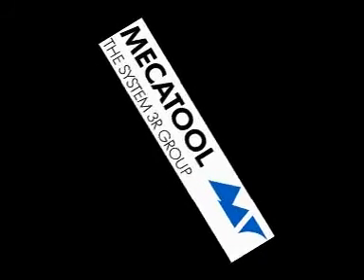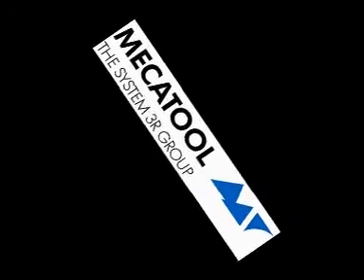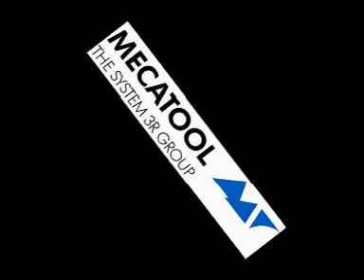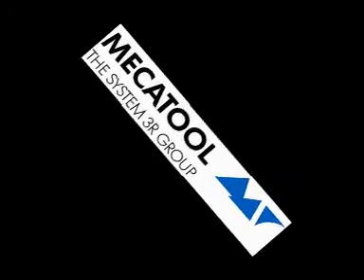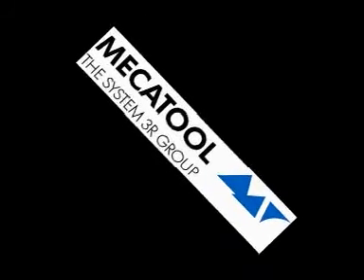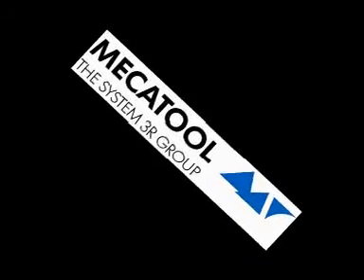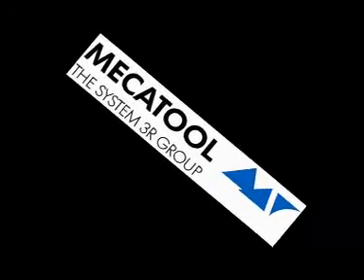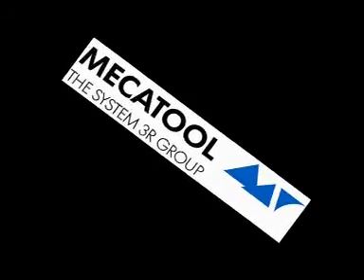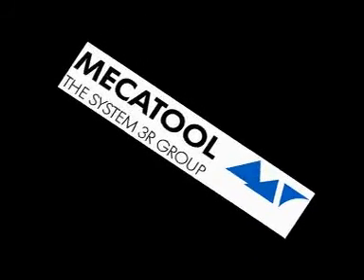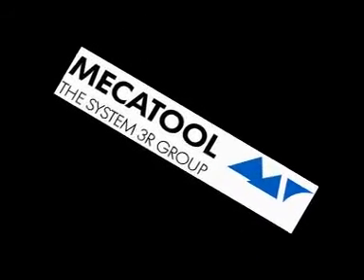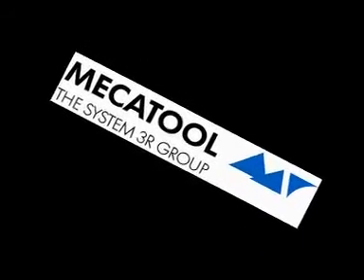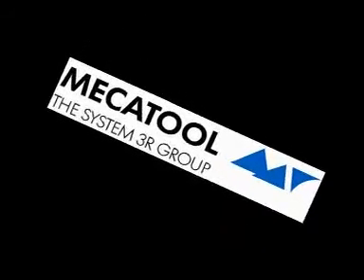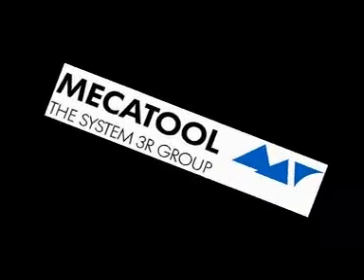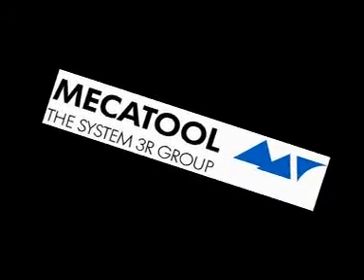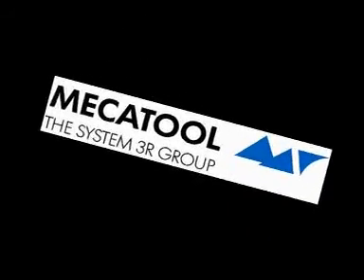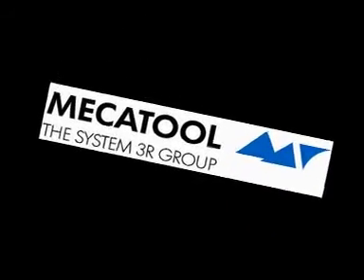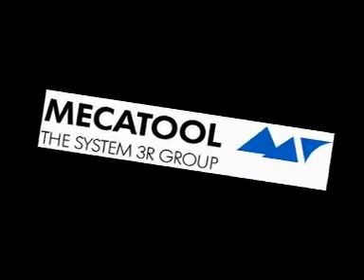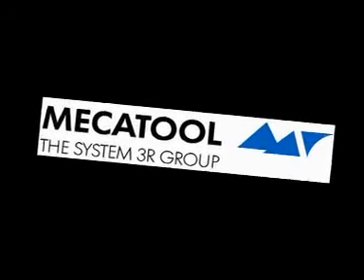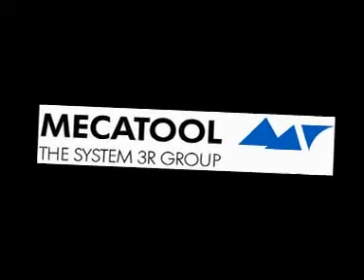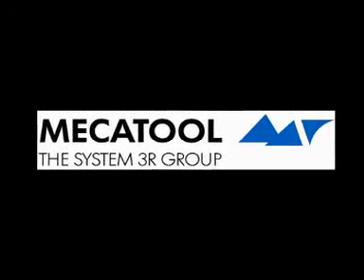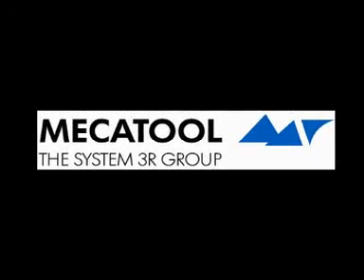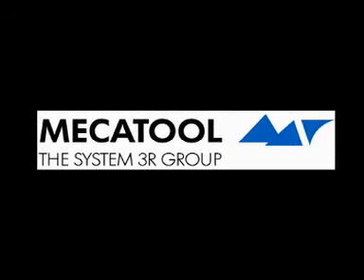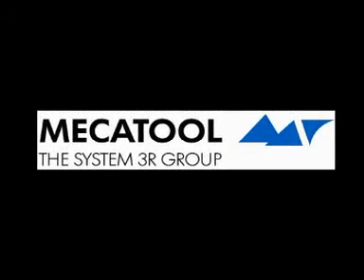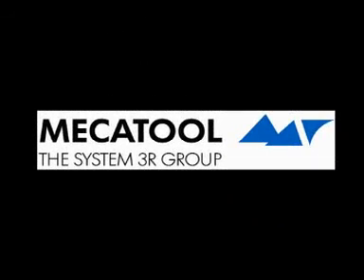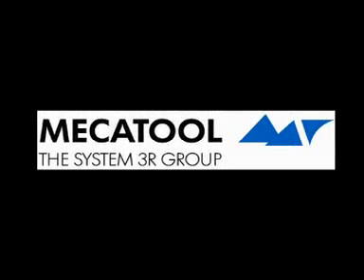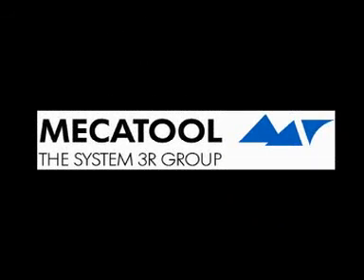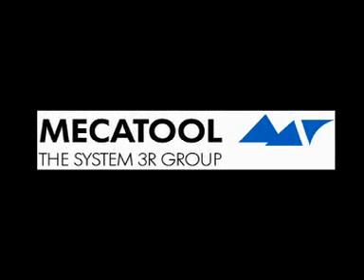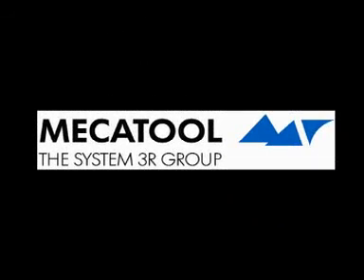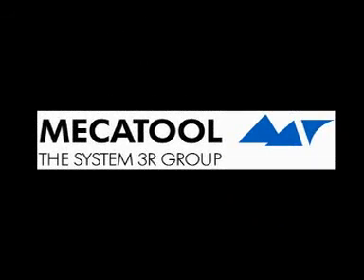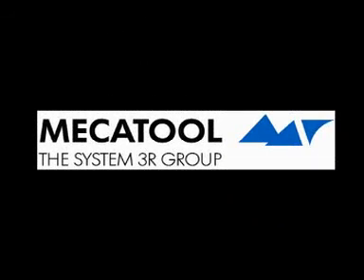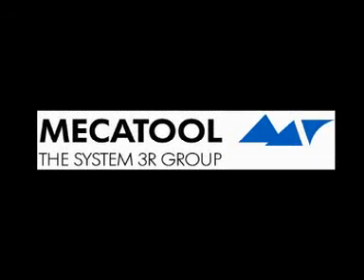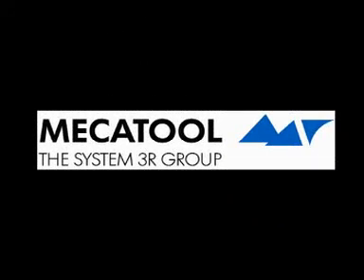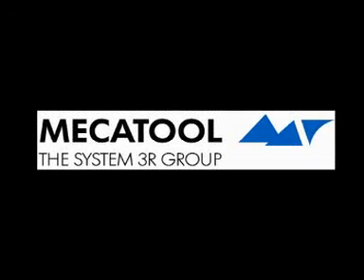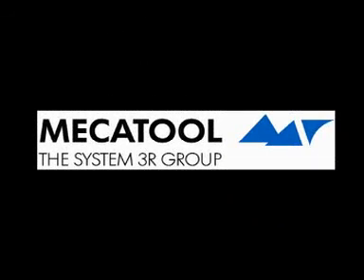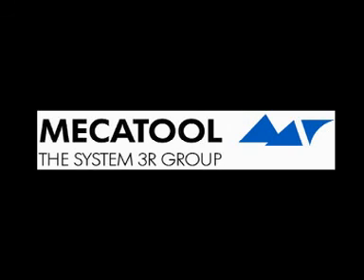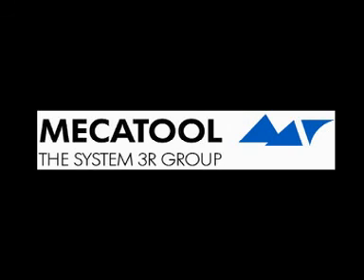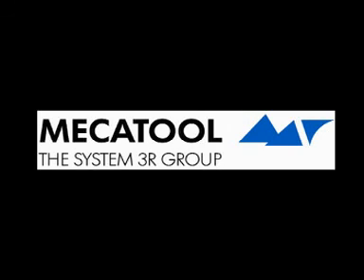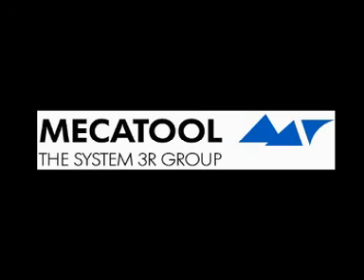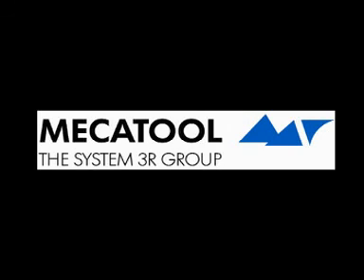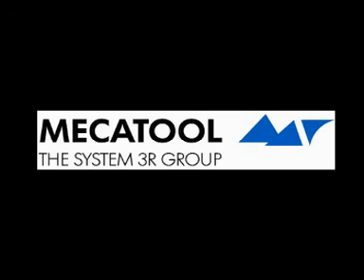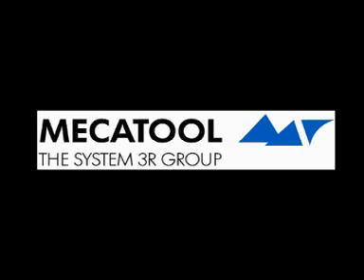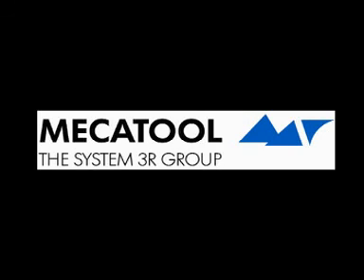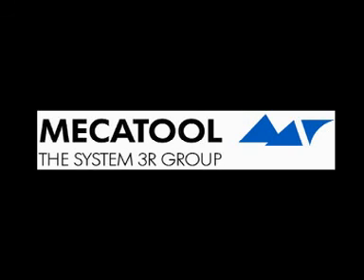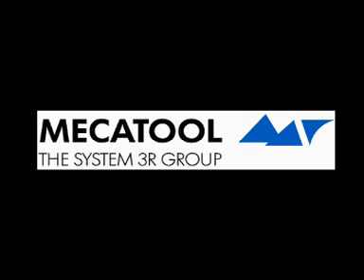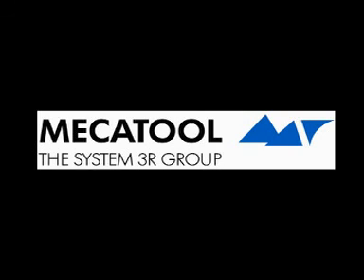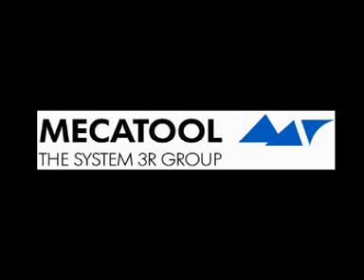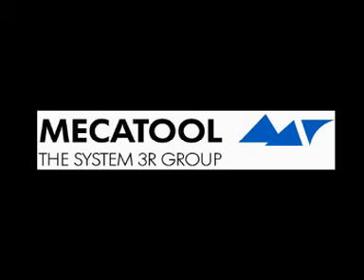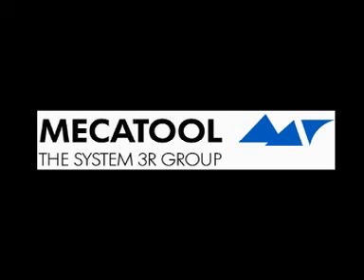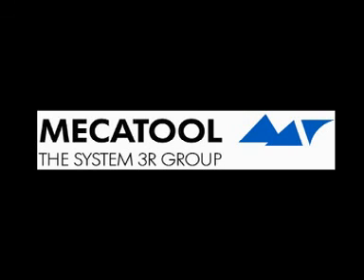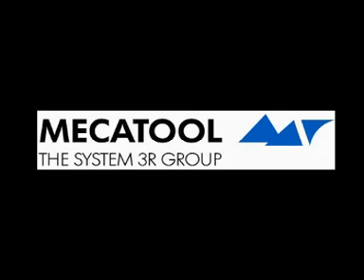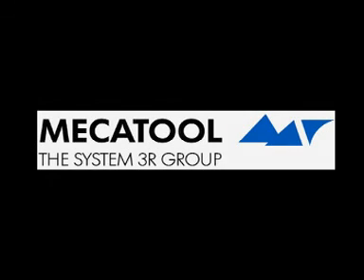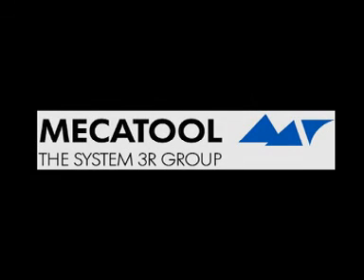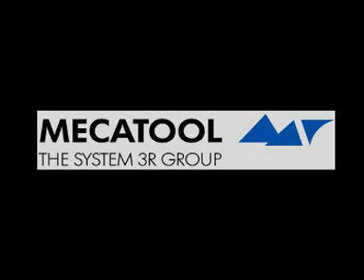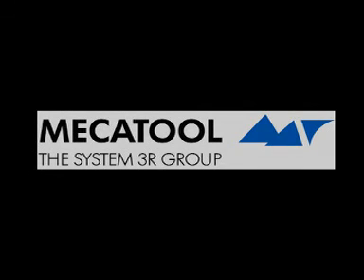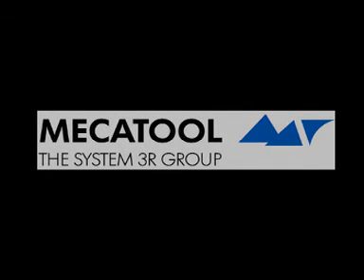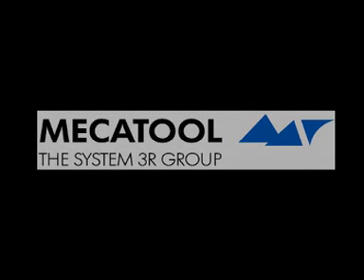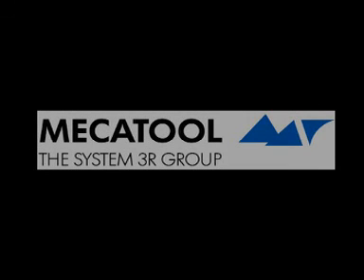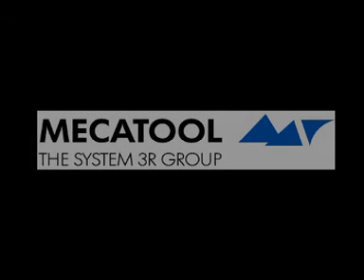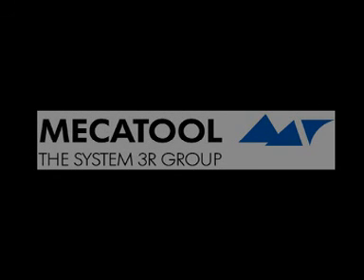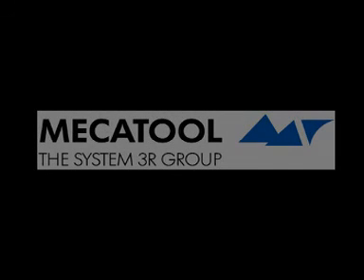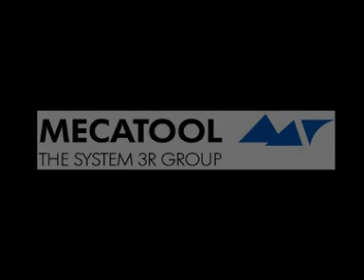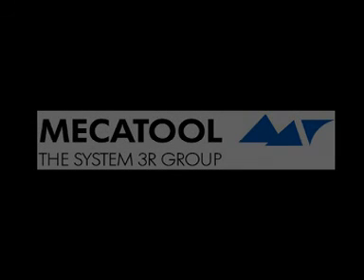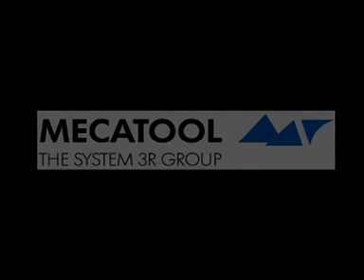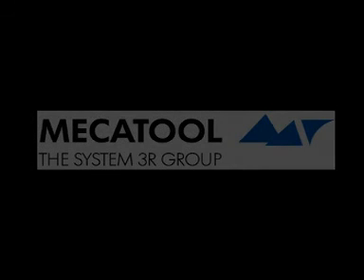Mecca Tool turns time into money. Contact us today.